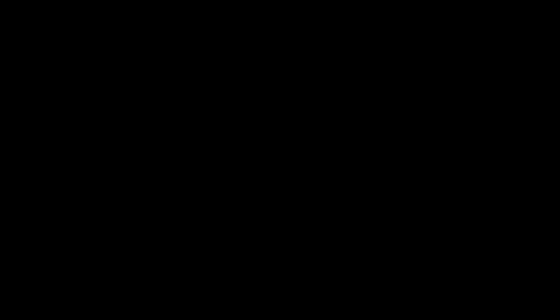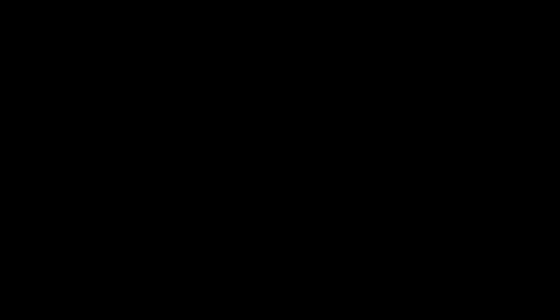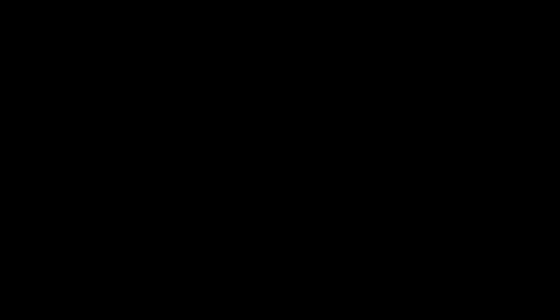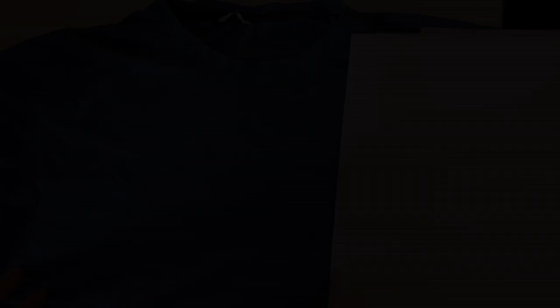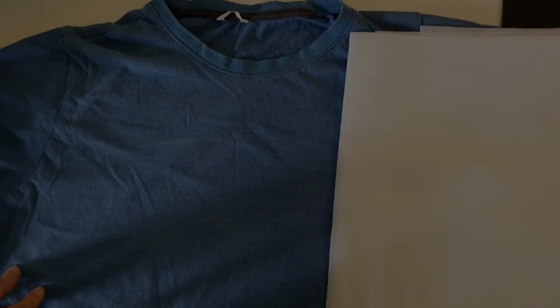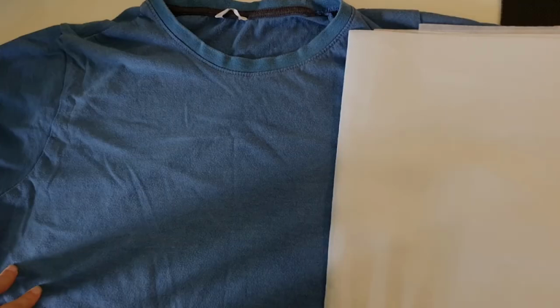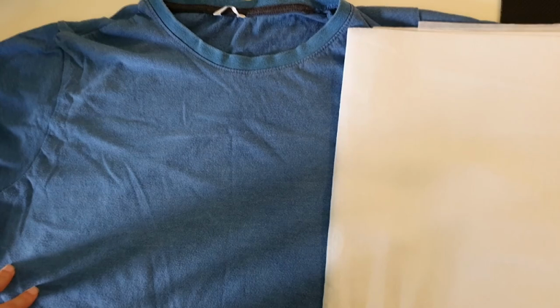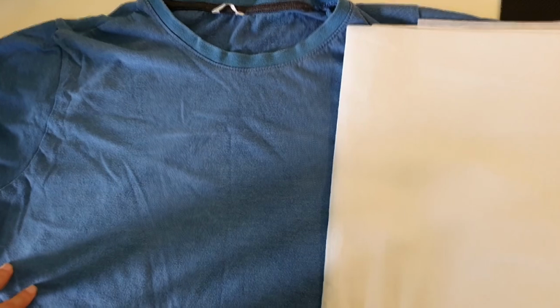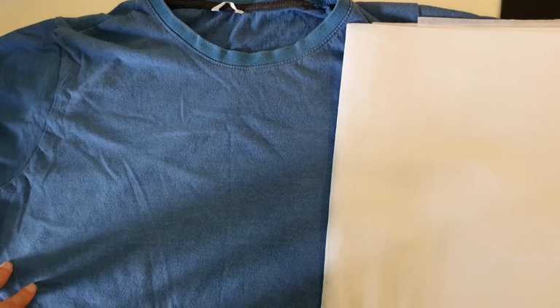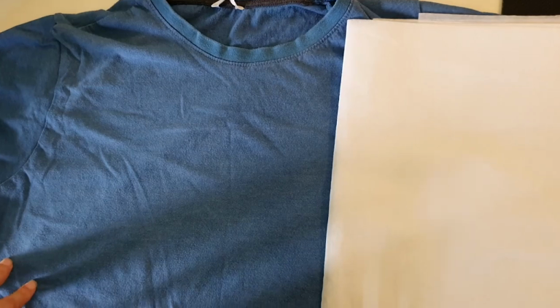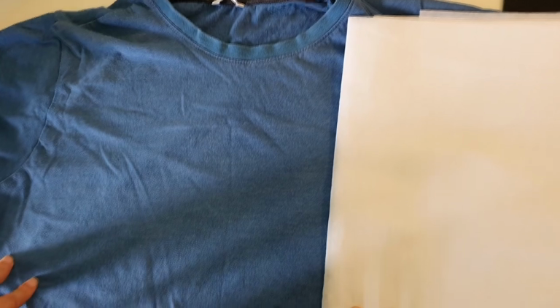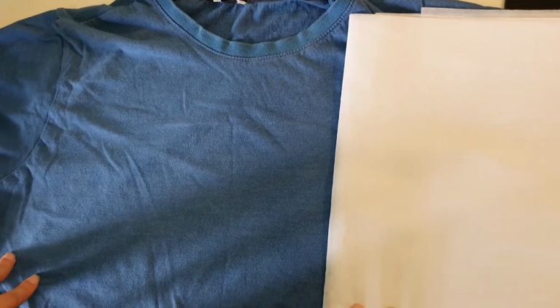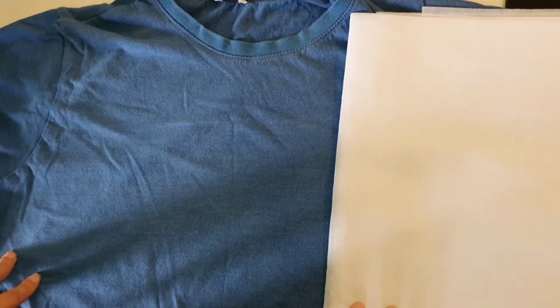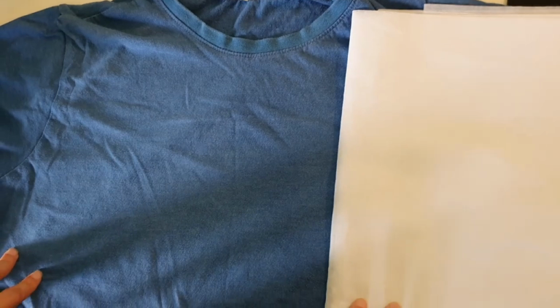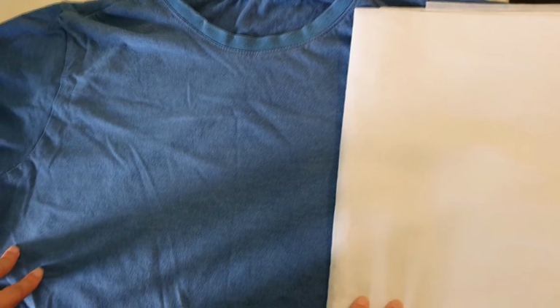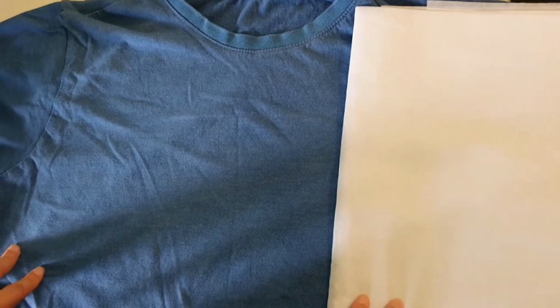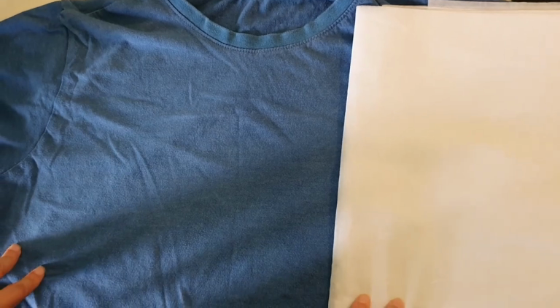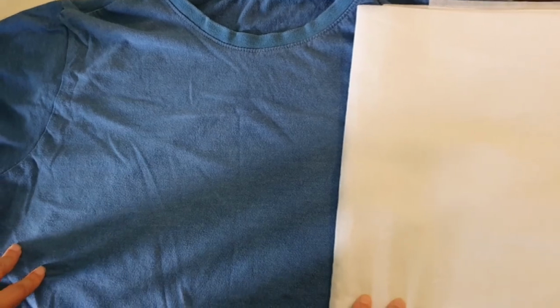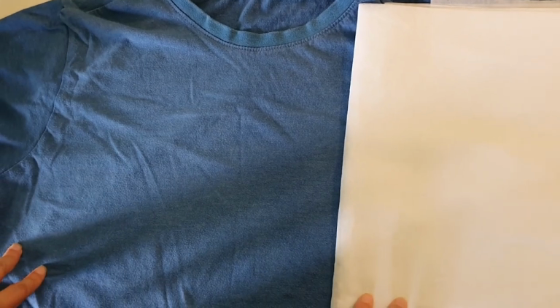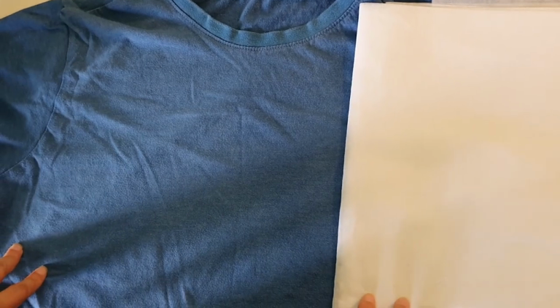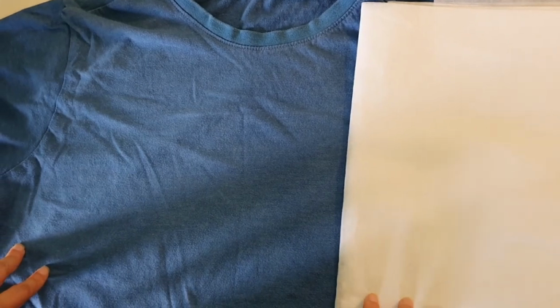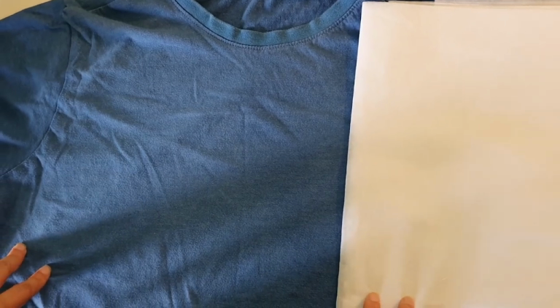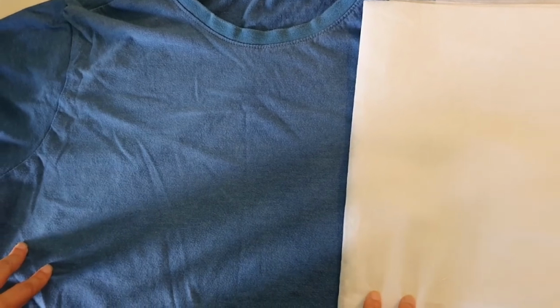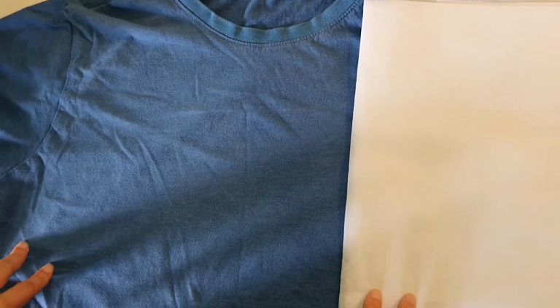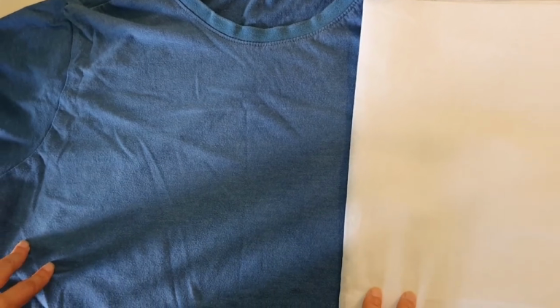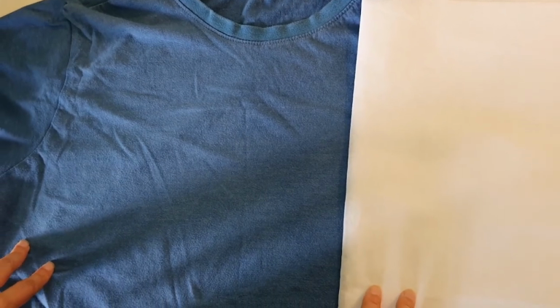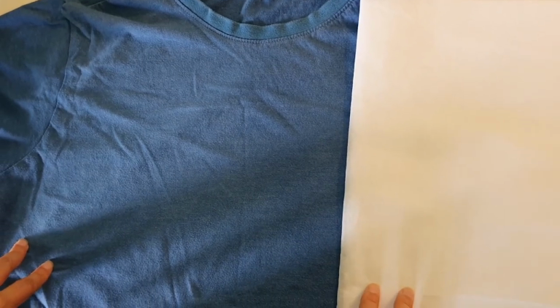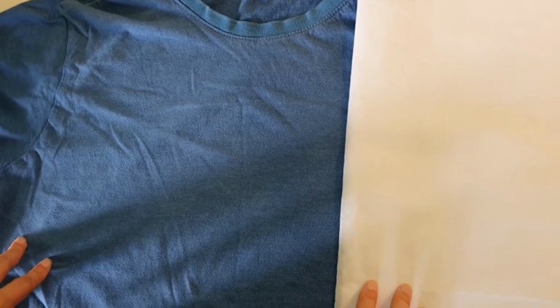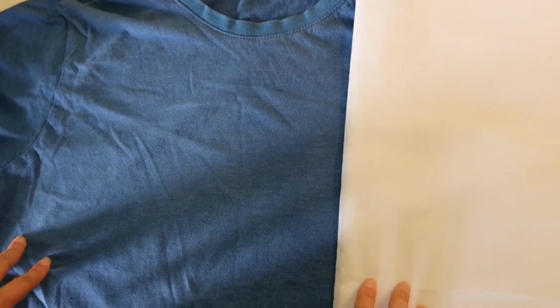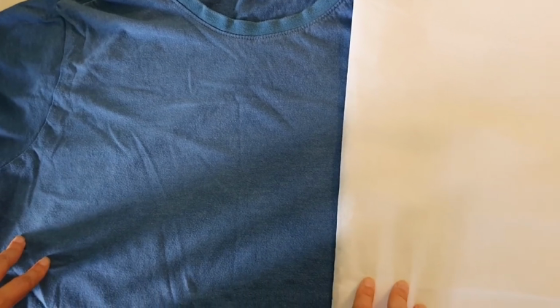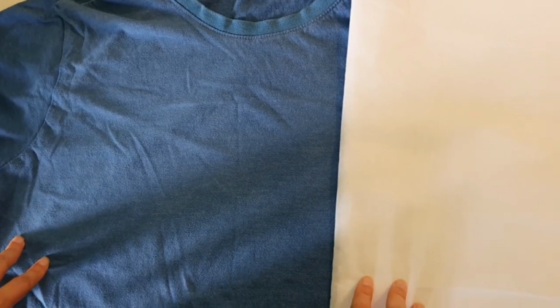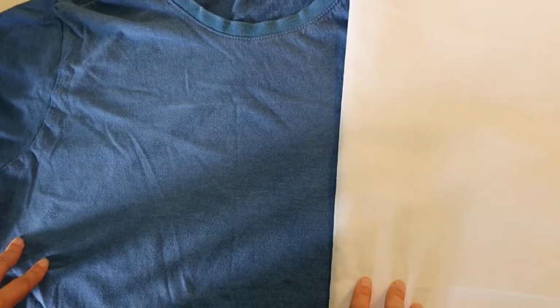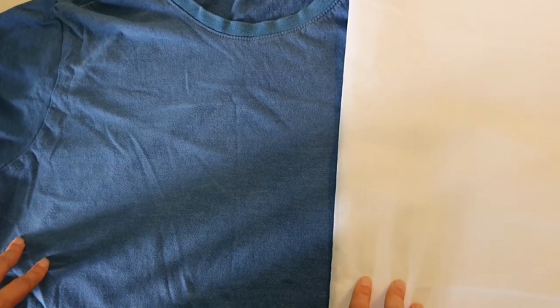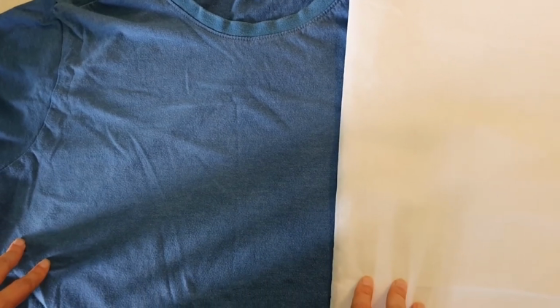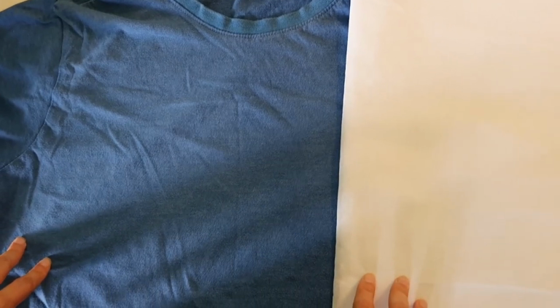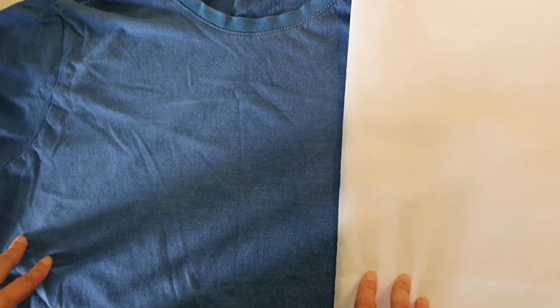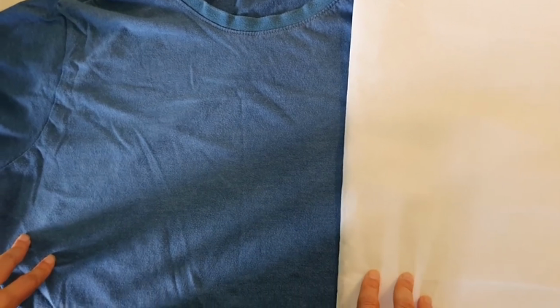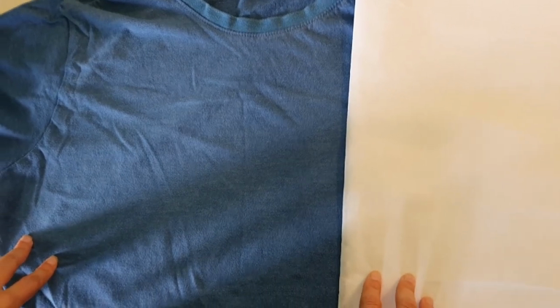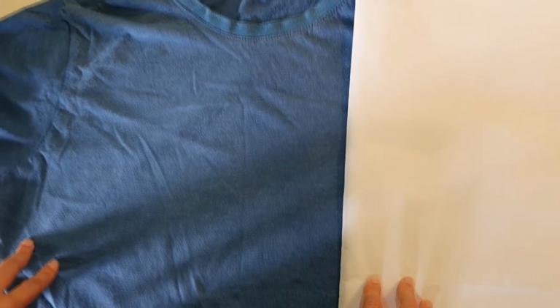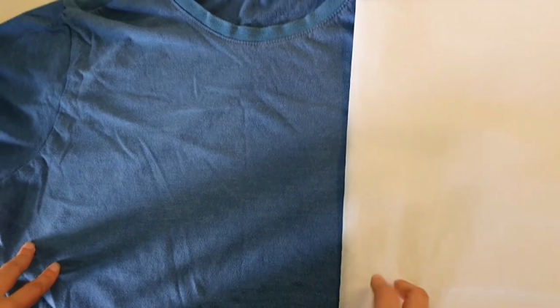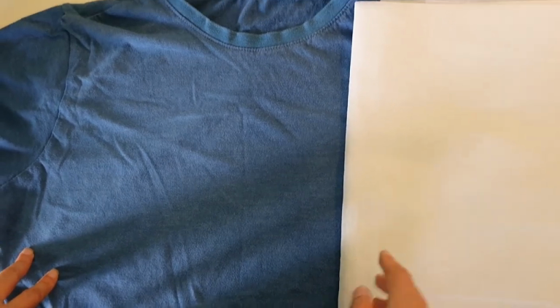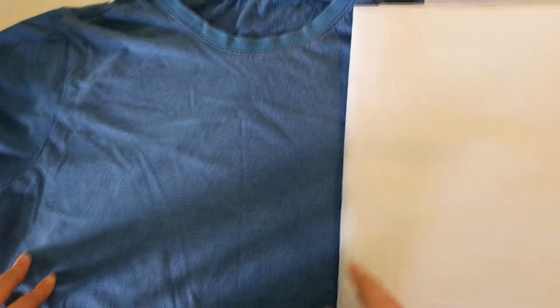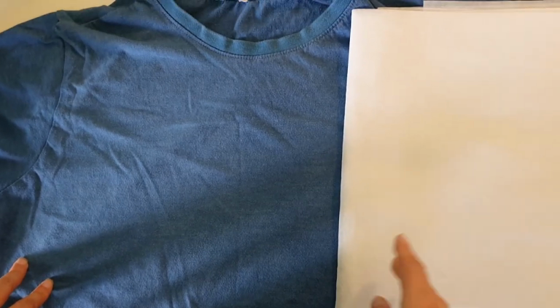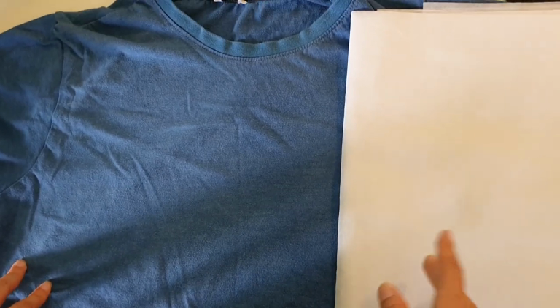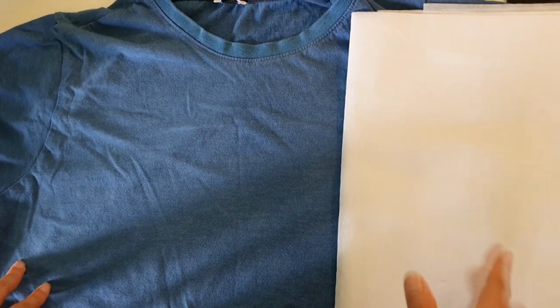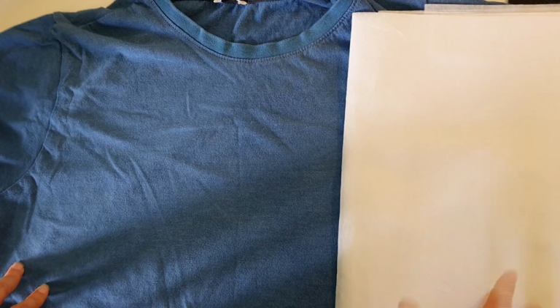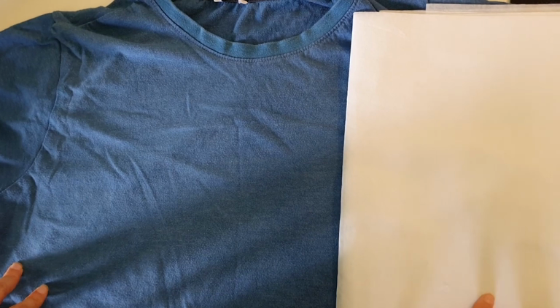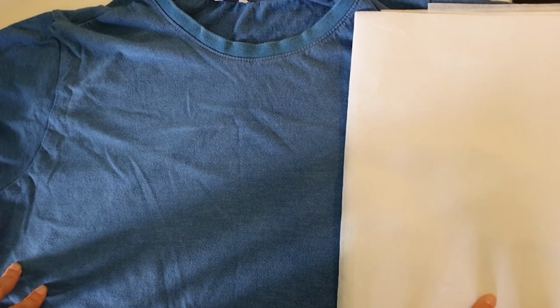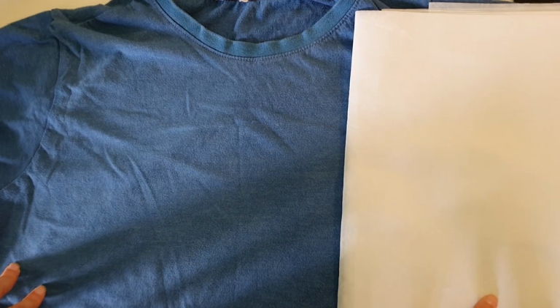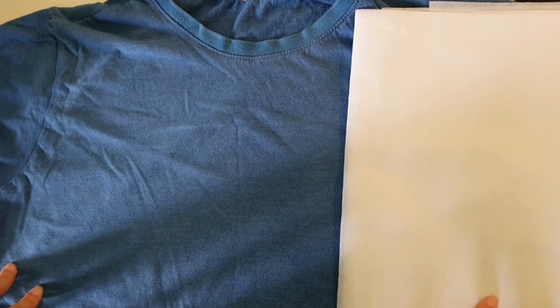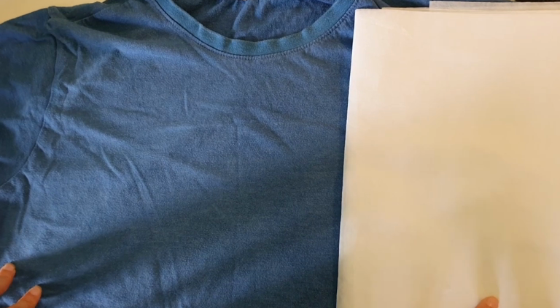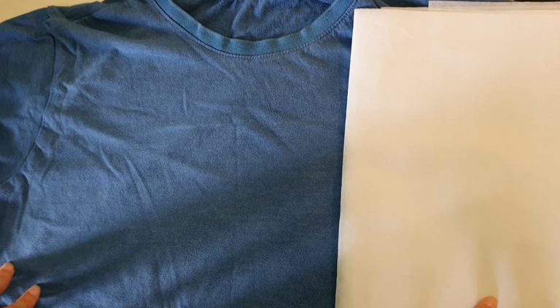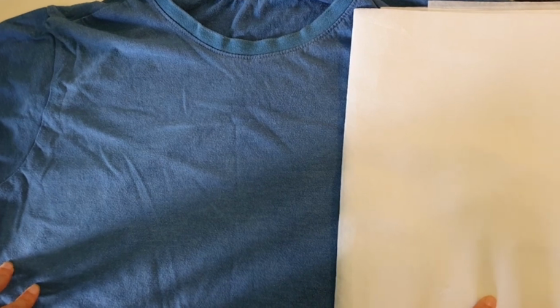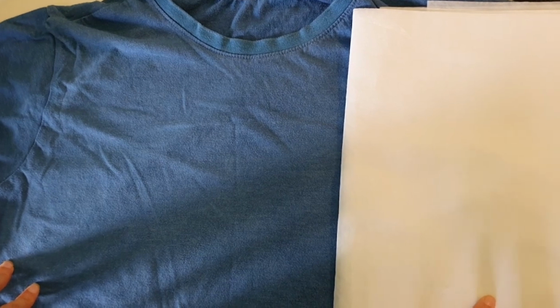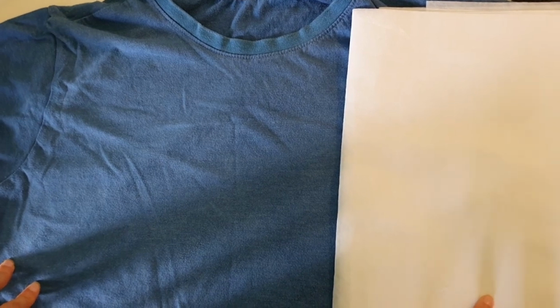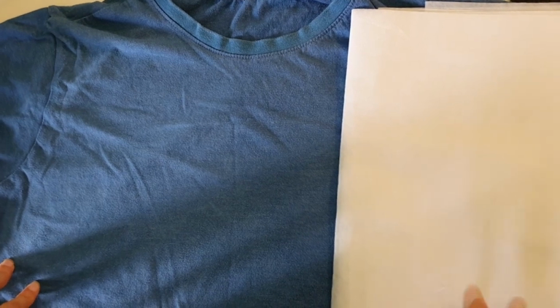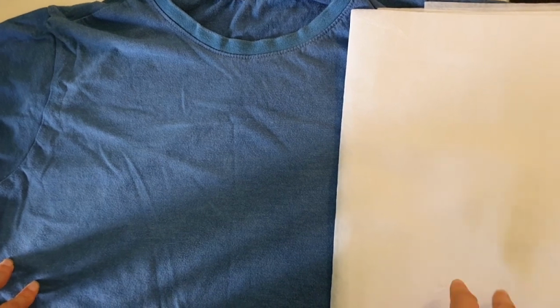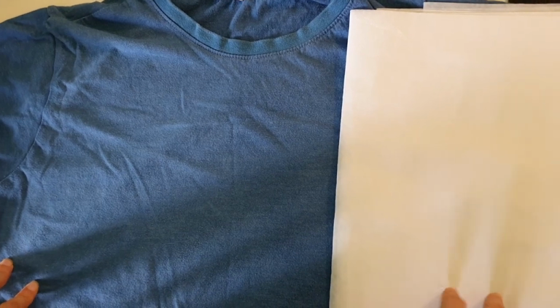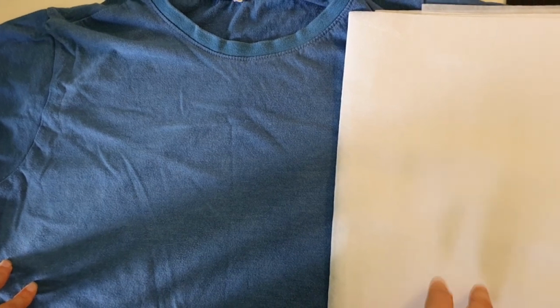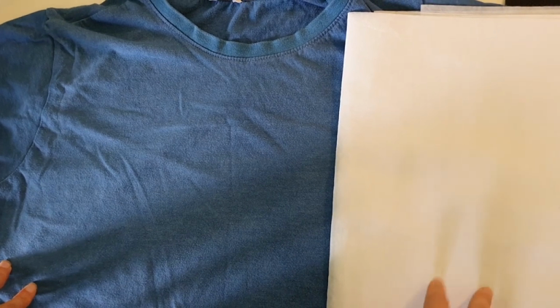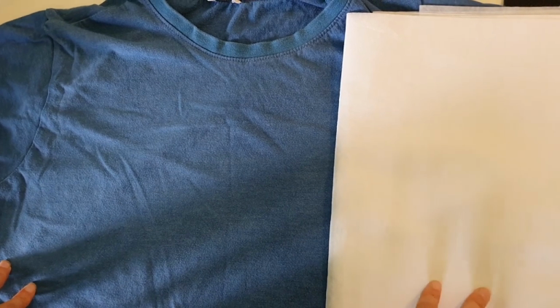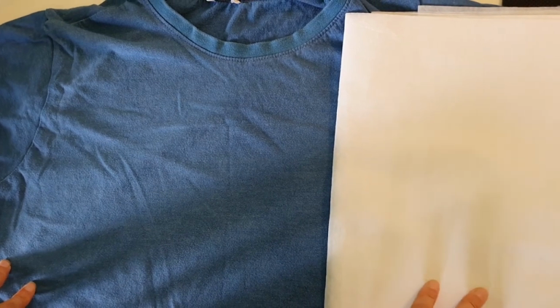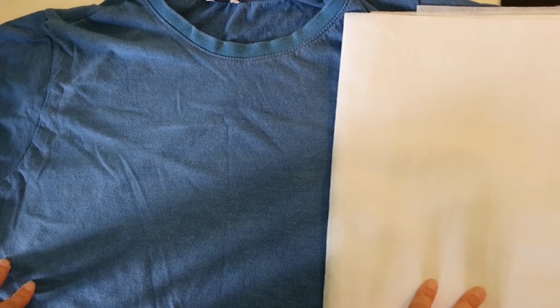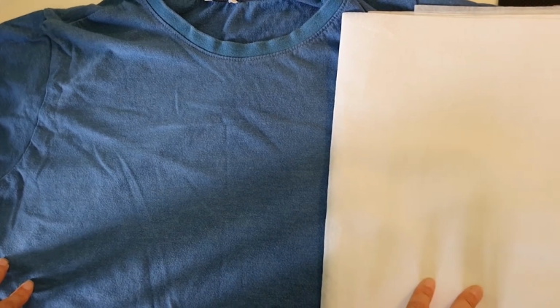Hi everyone! This is Paula from Craftigraphy. Today I'm going to show you how I float a t-shirt.